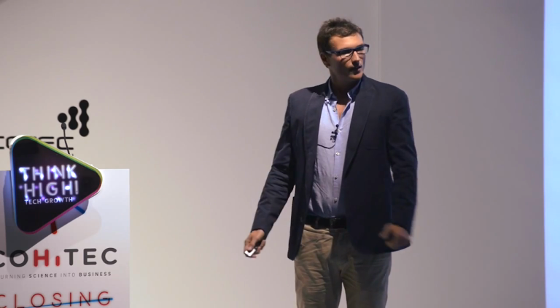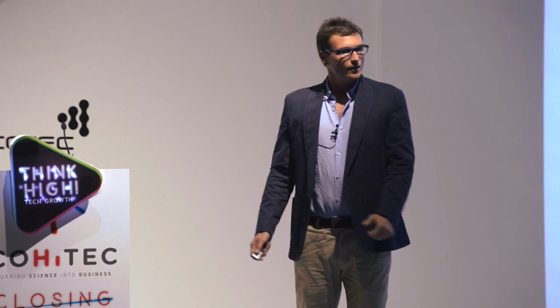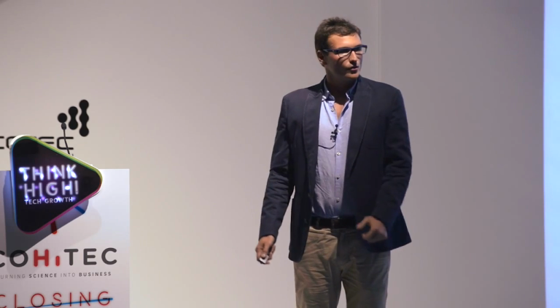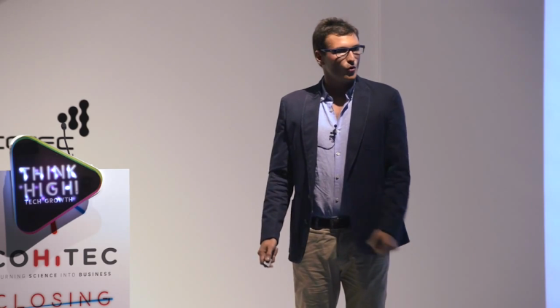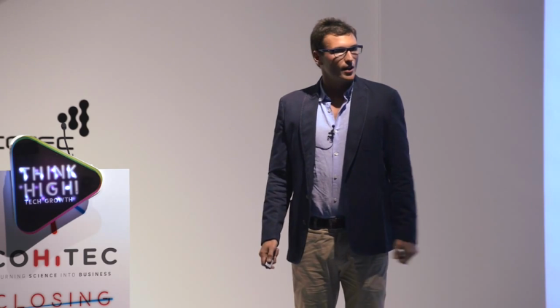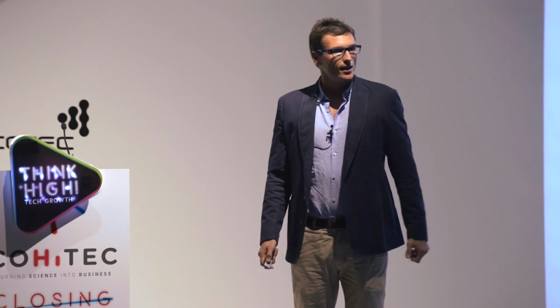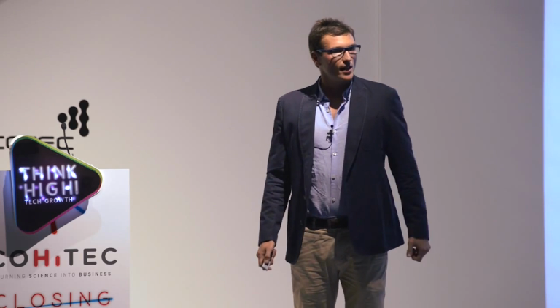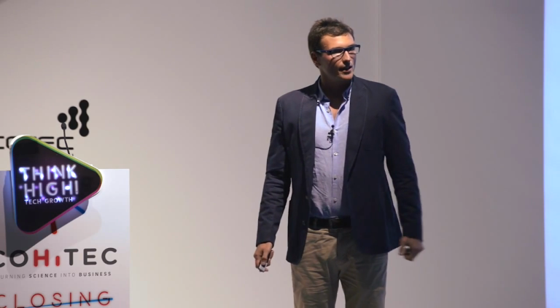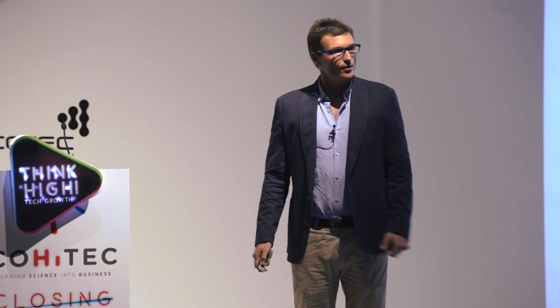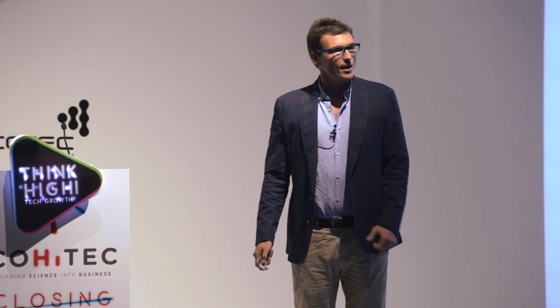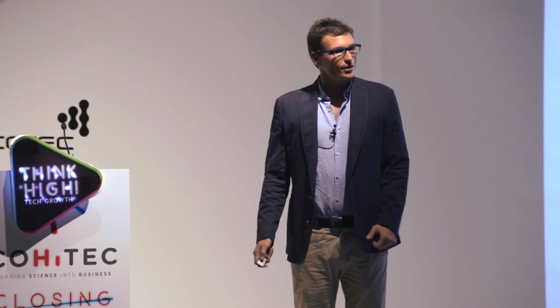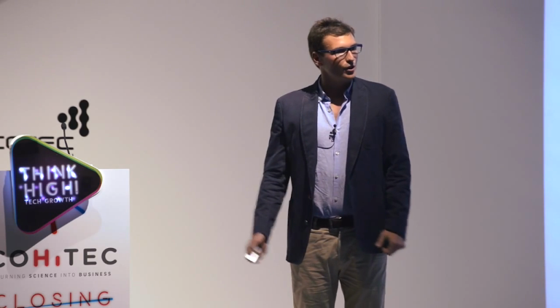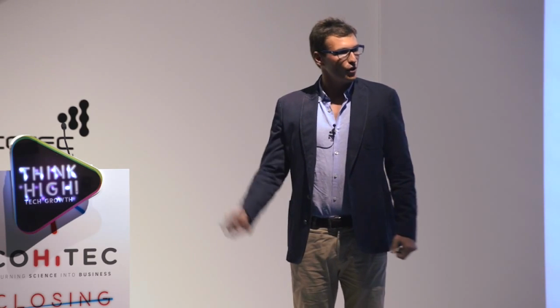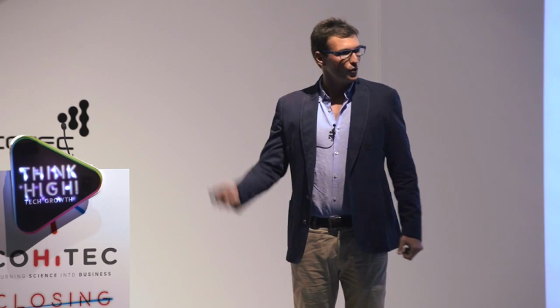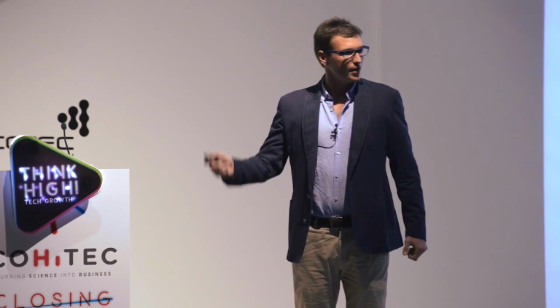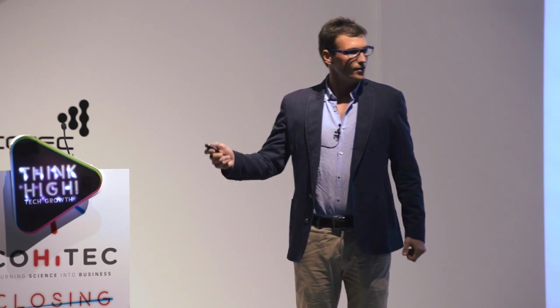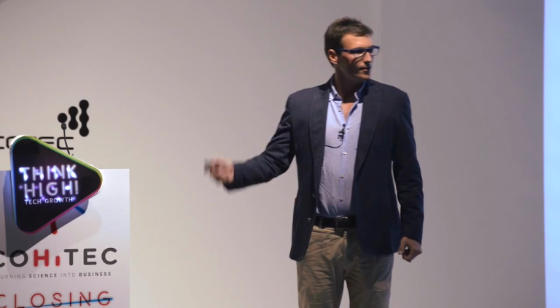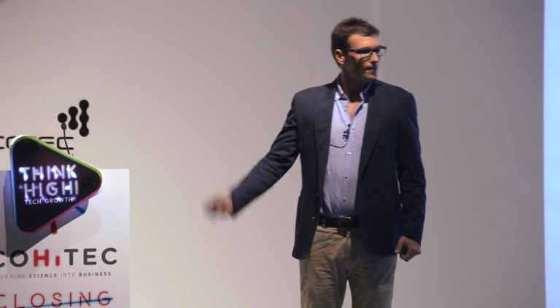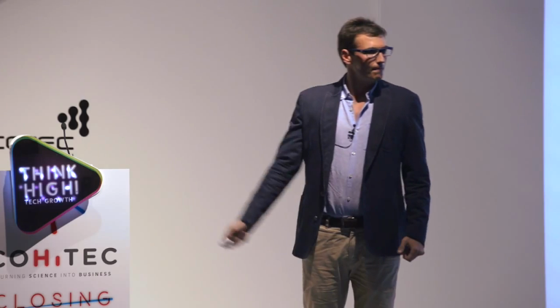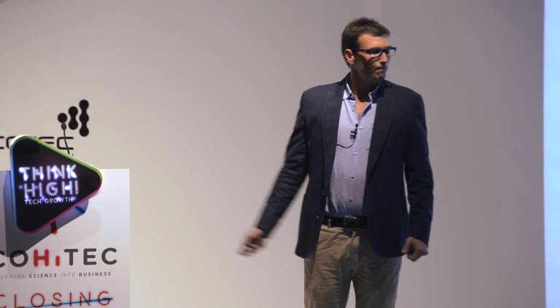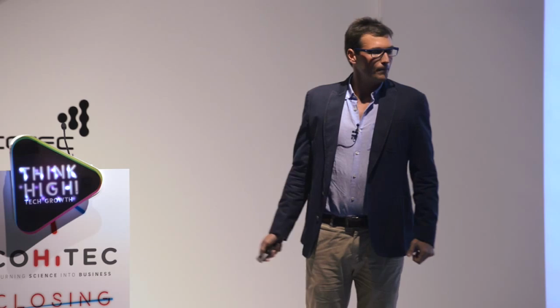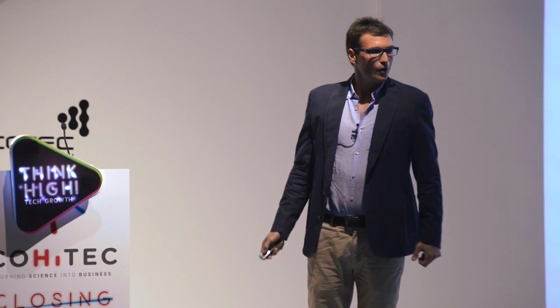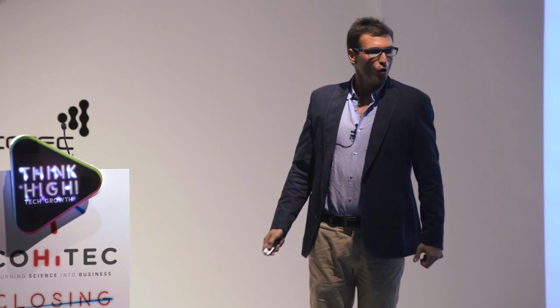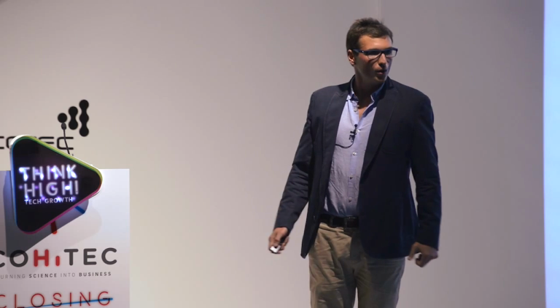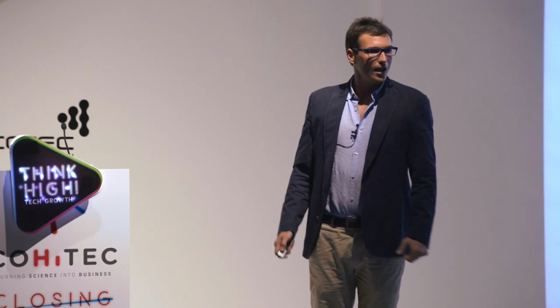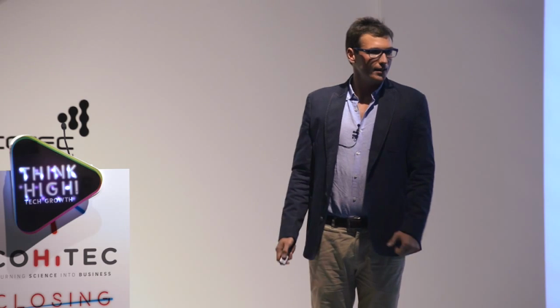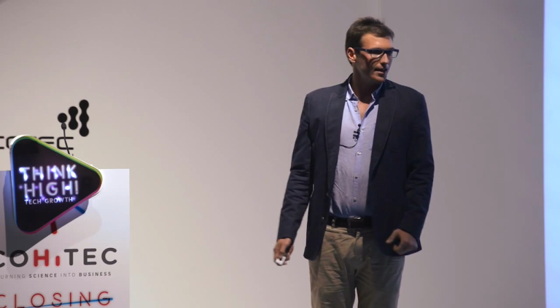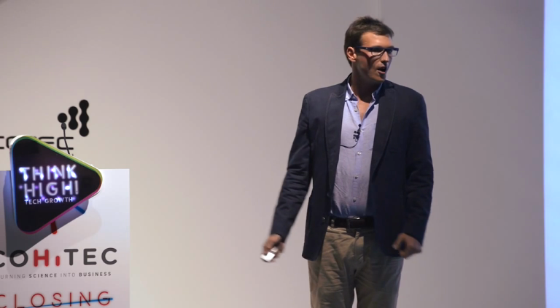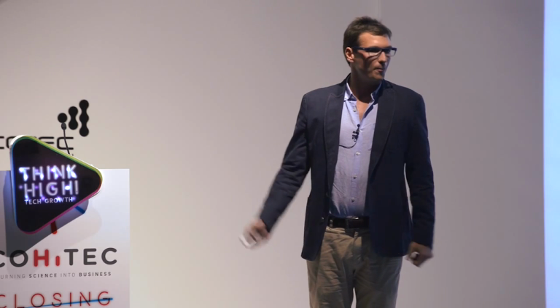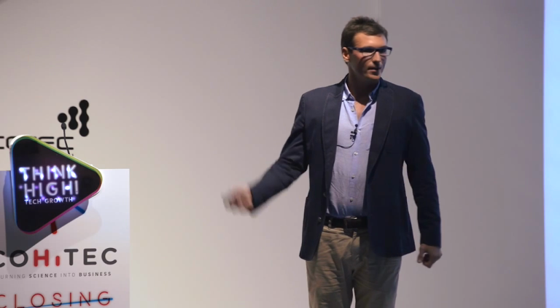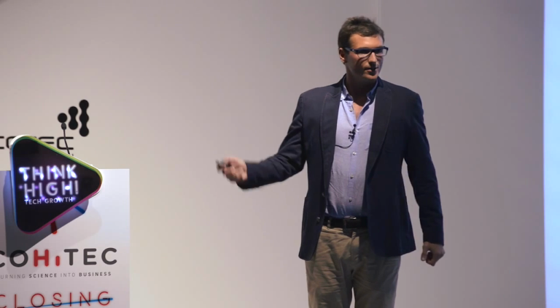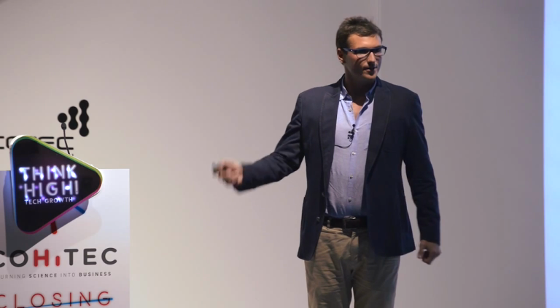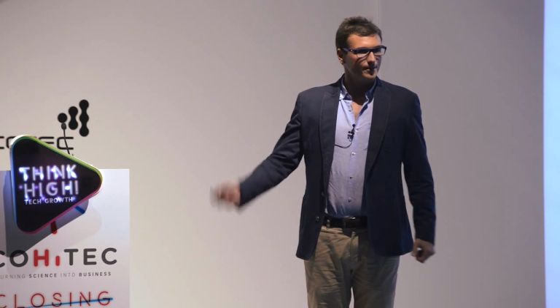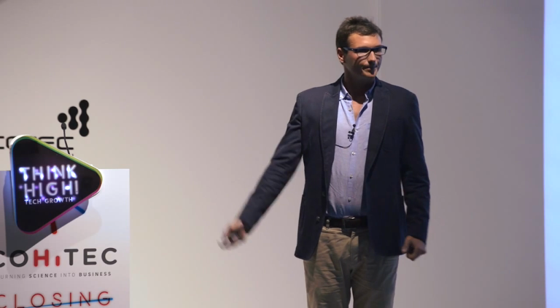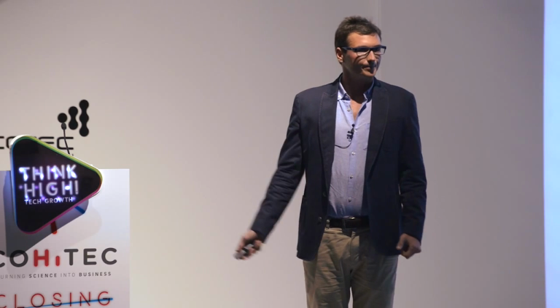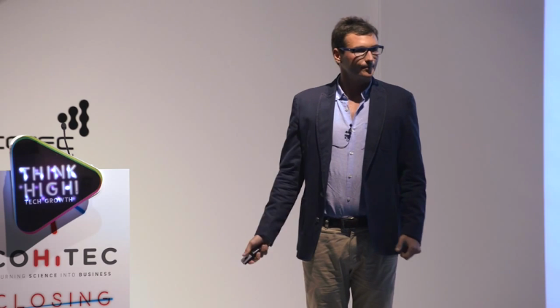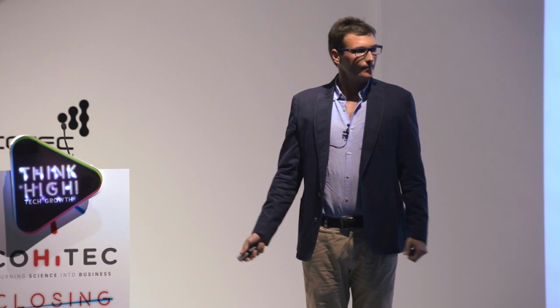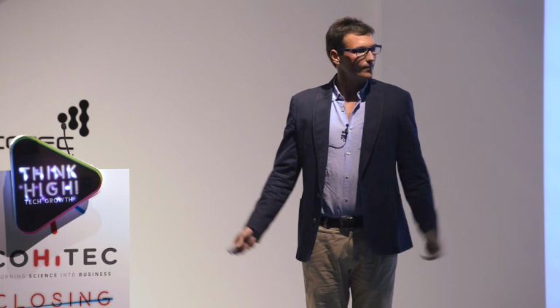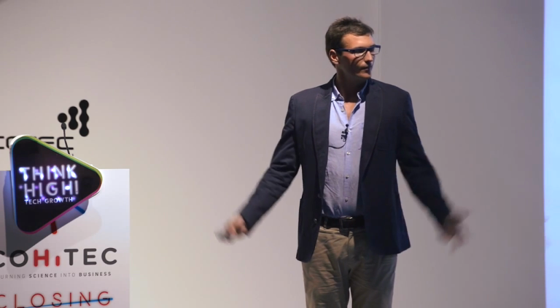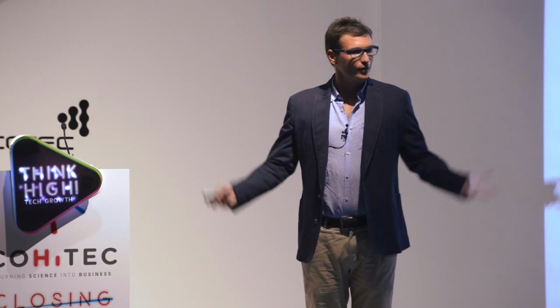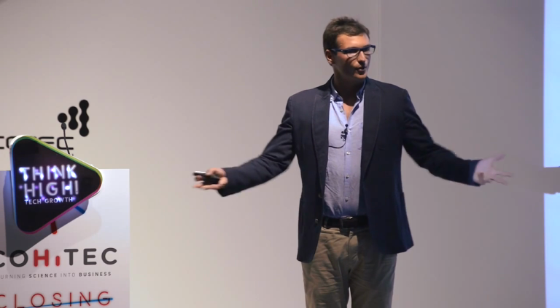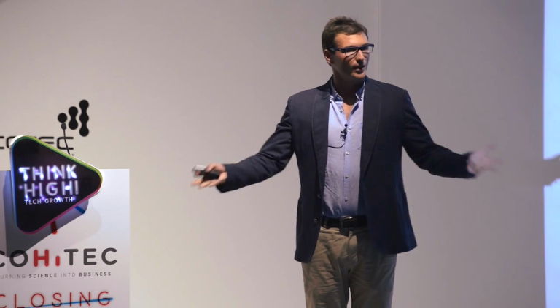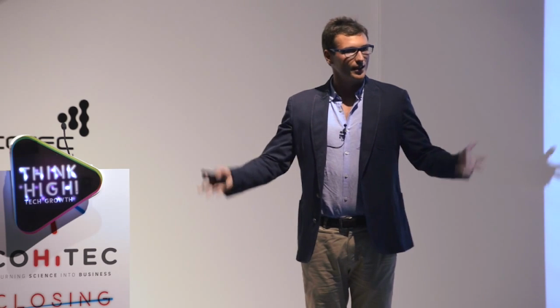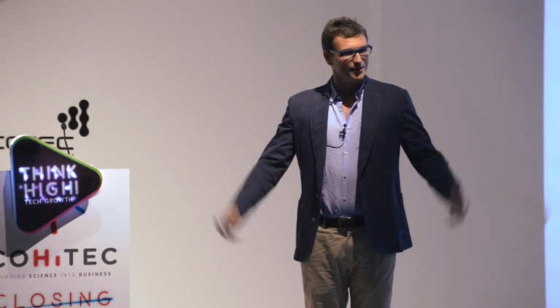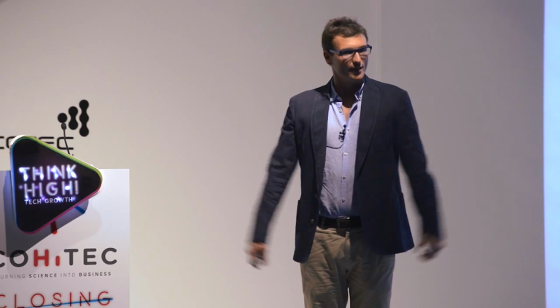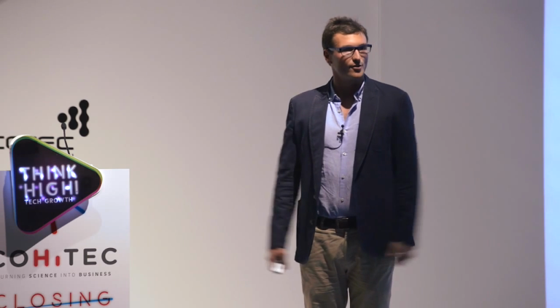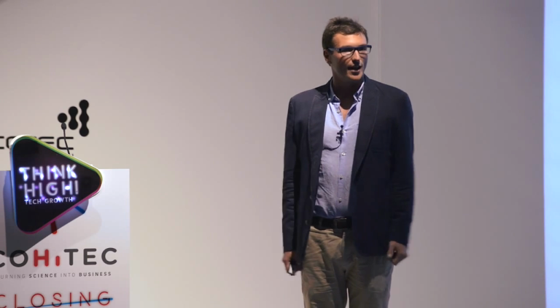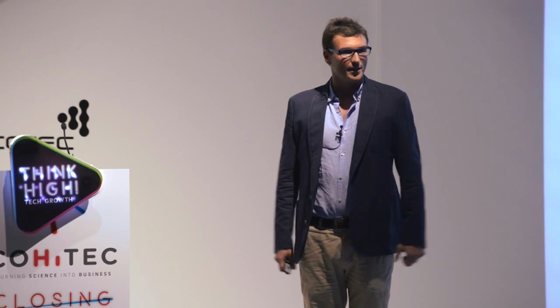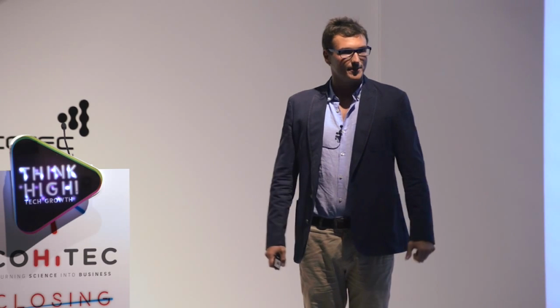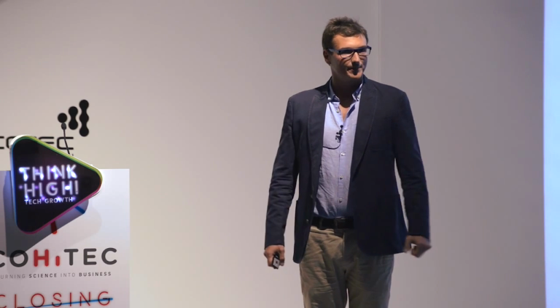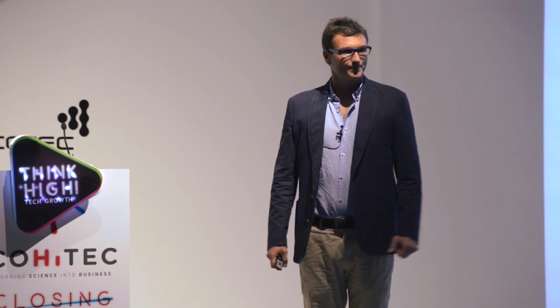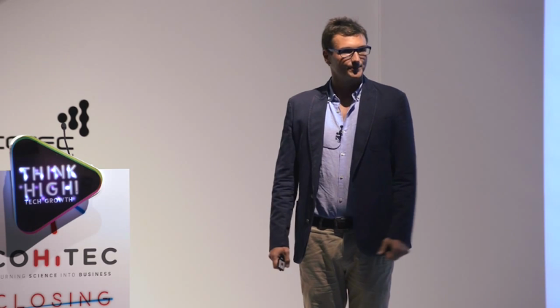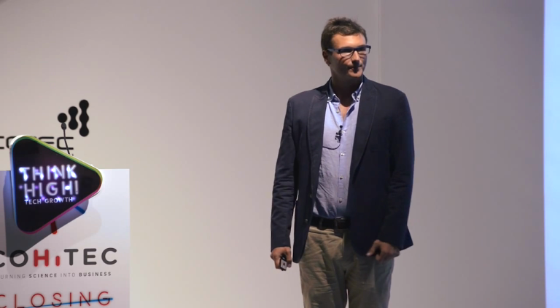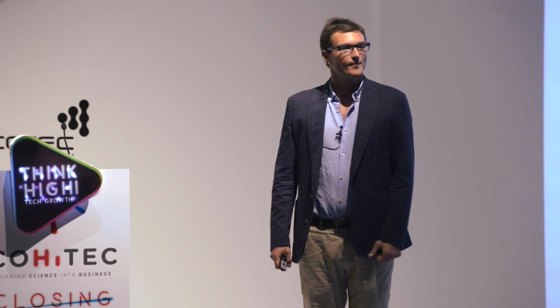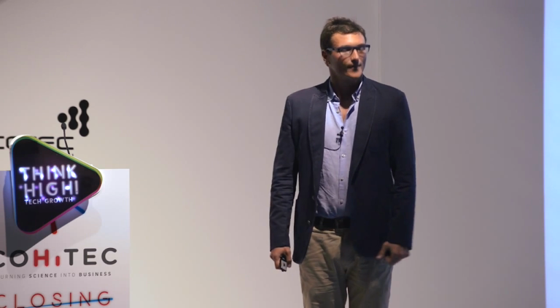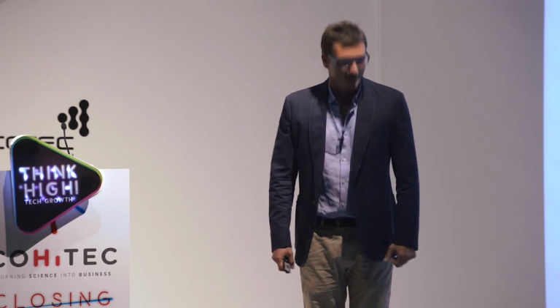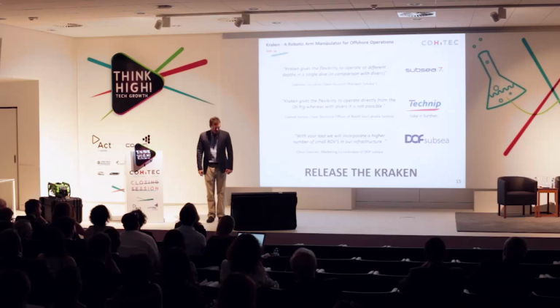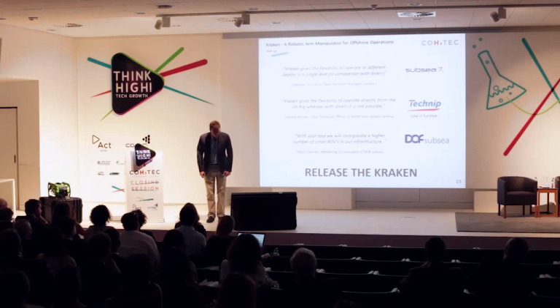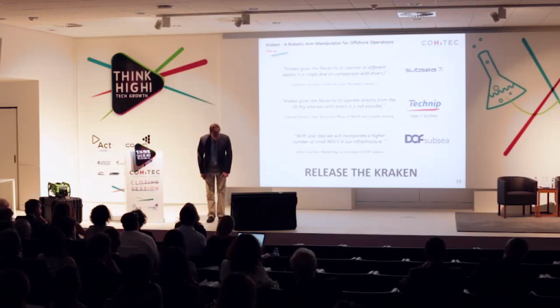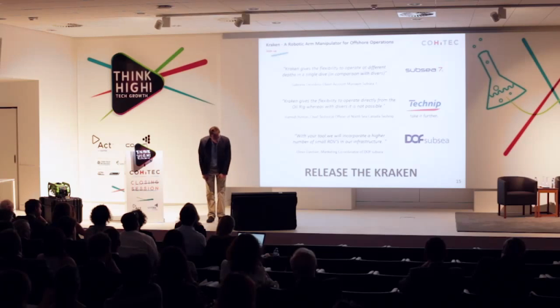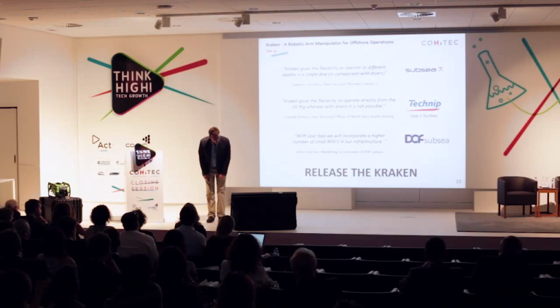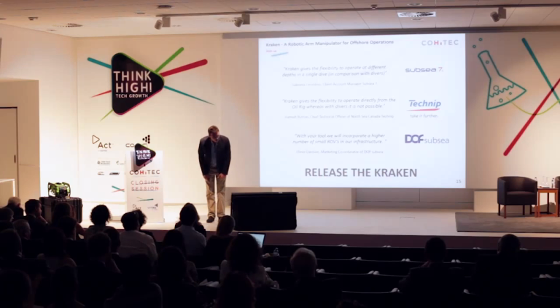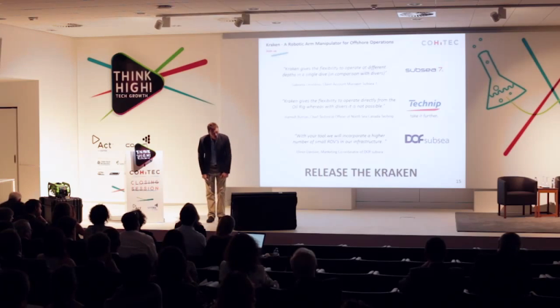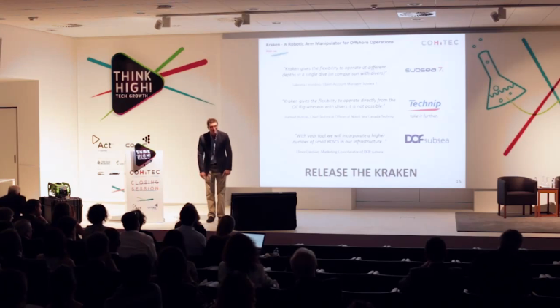So what I'd like to ask you is: who would like to help us release the Kraken? Thank you very much.